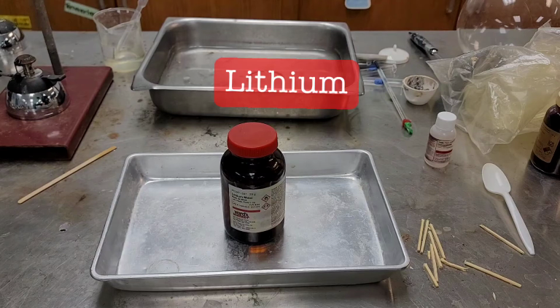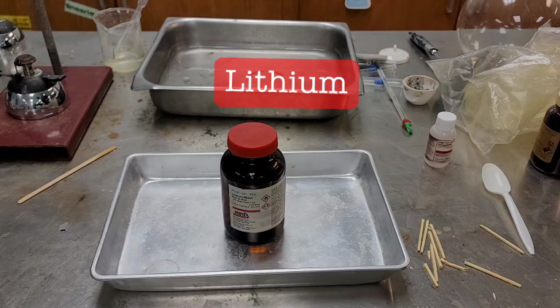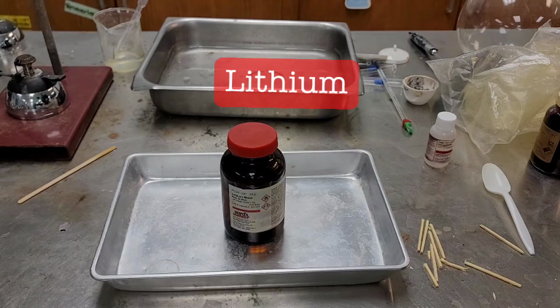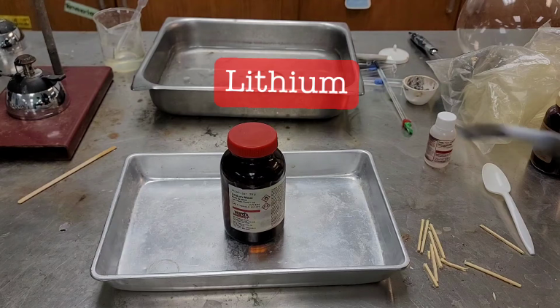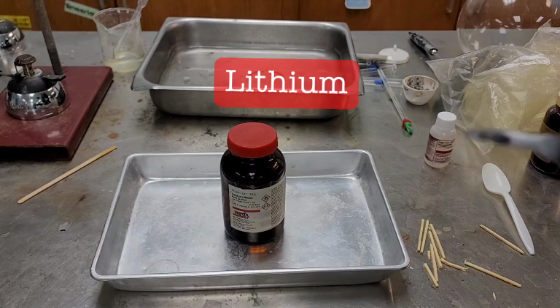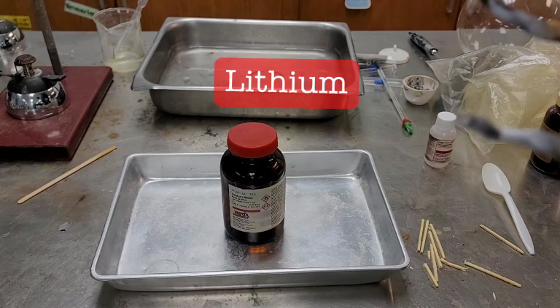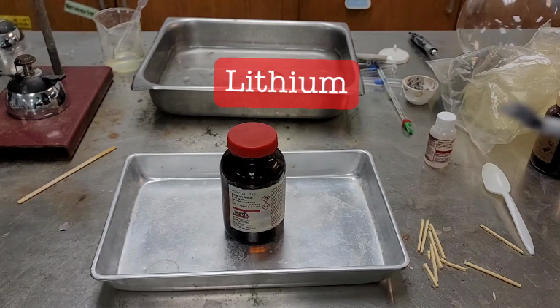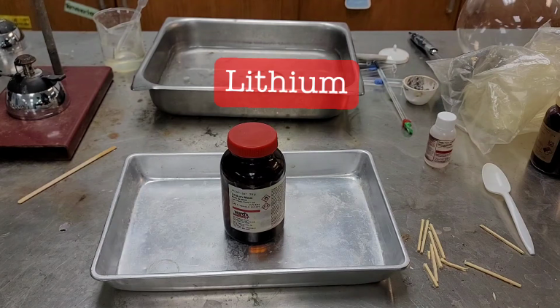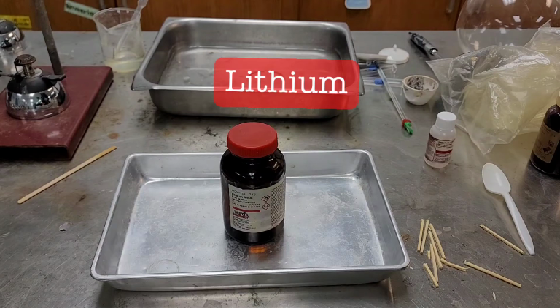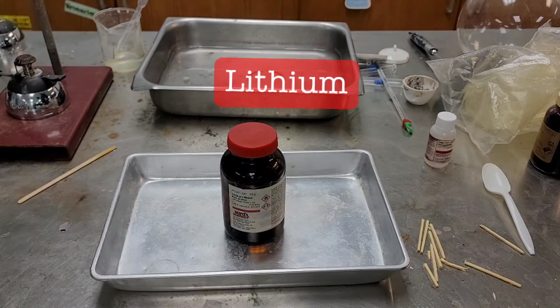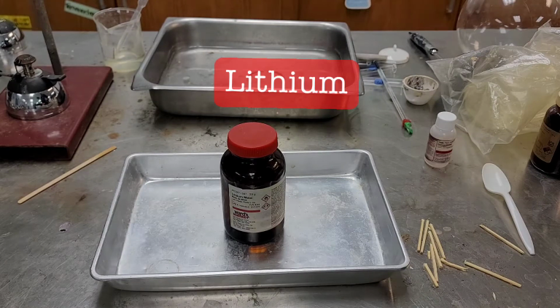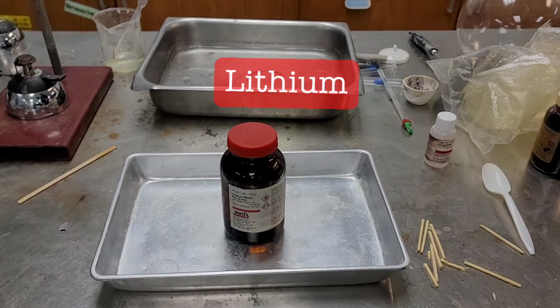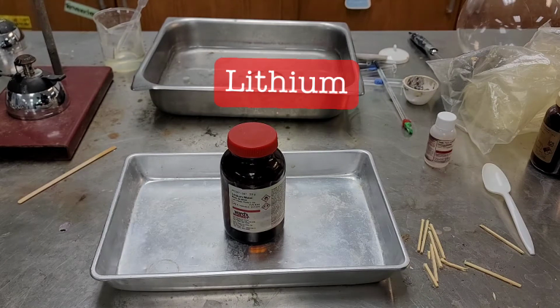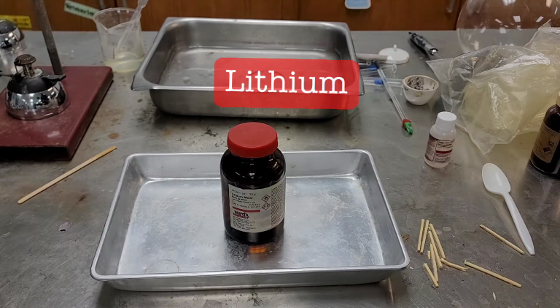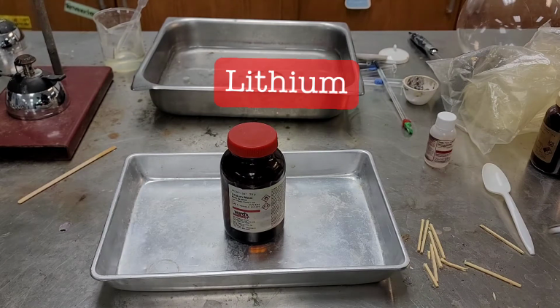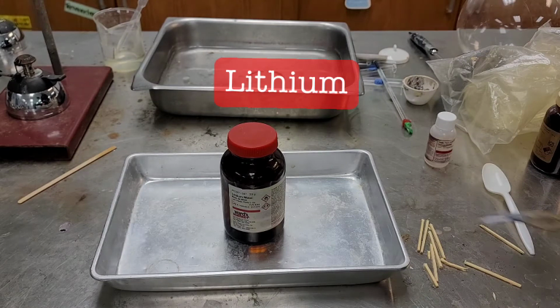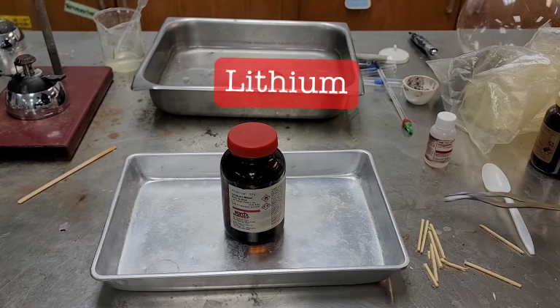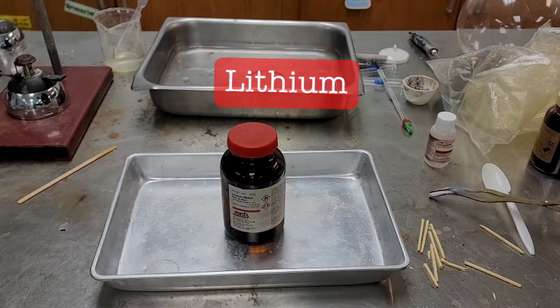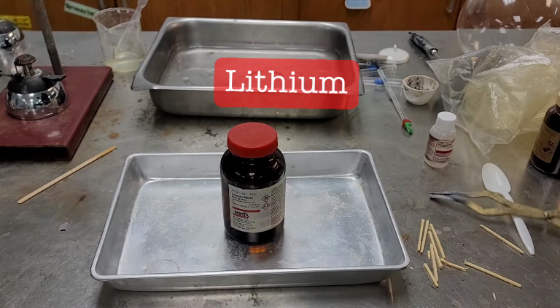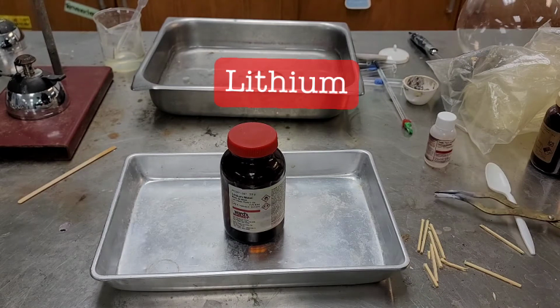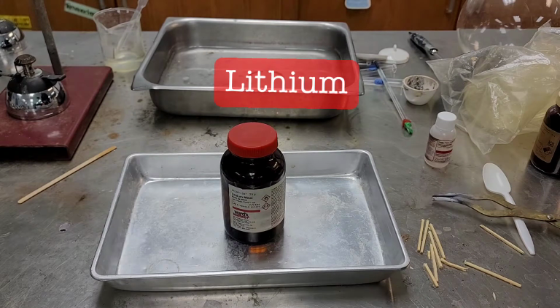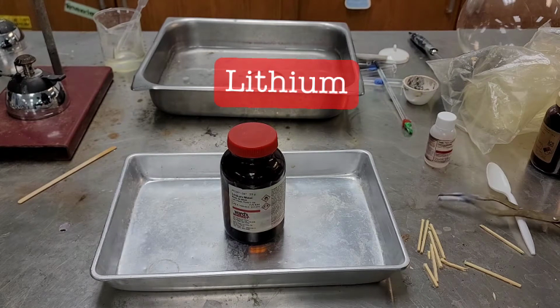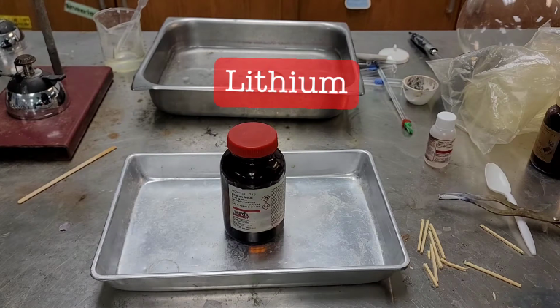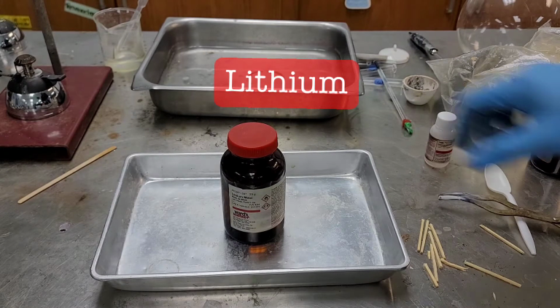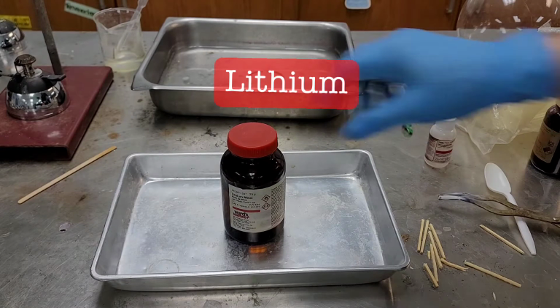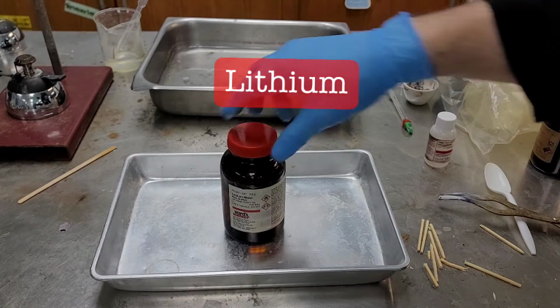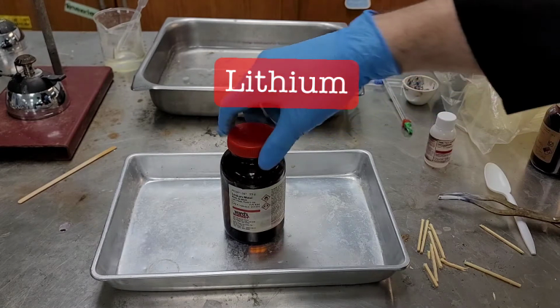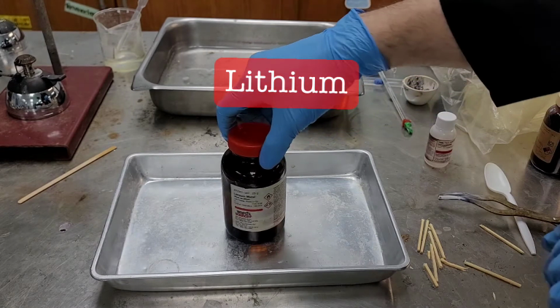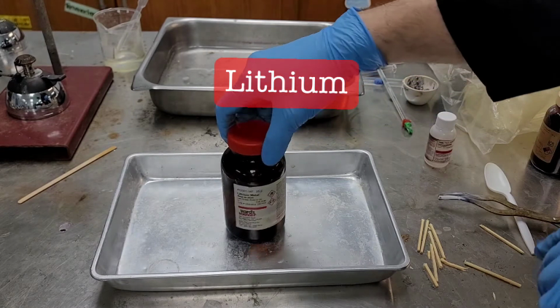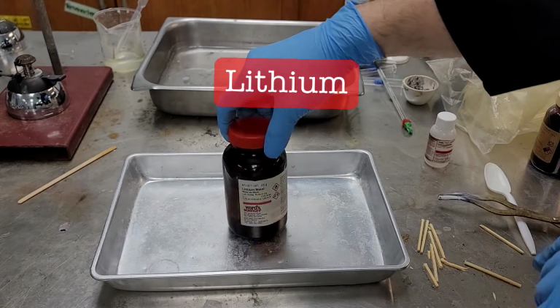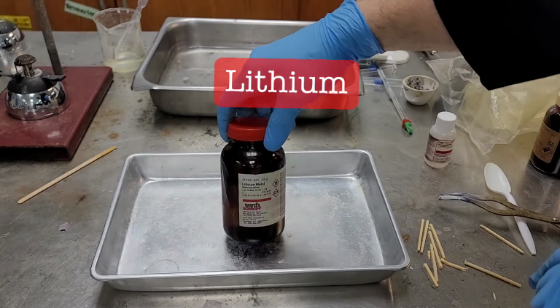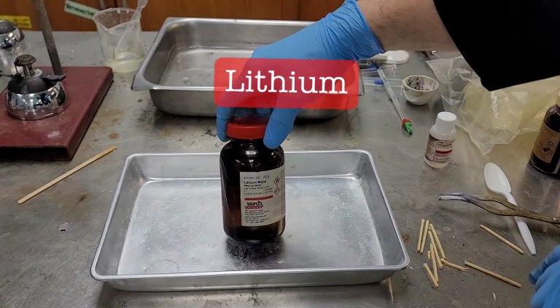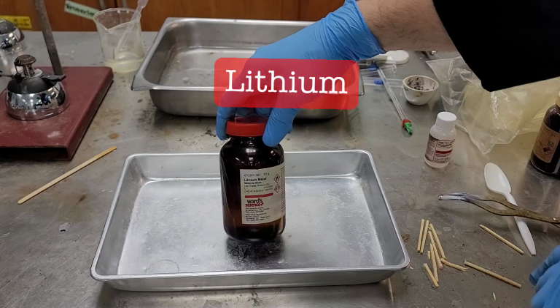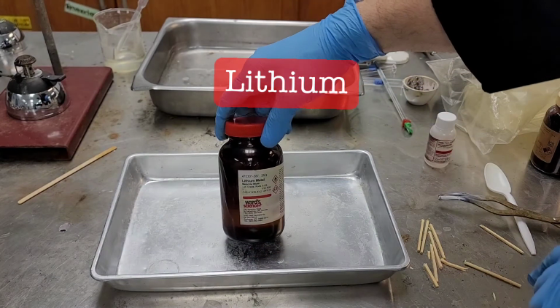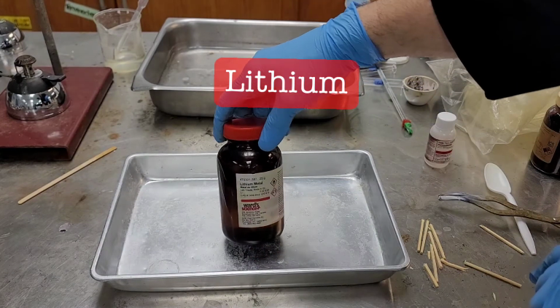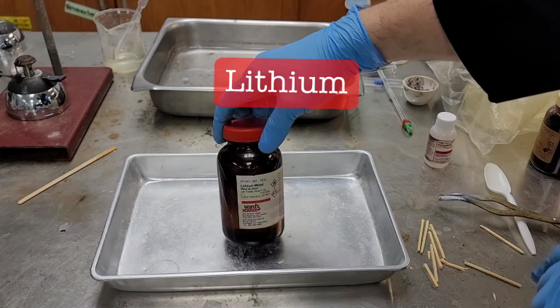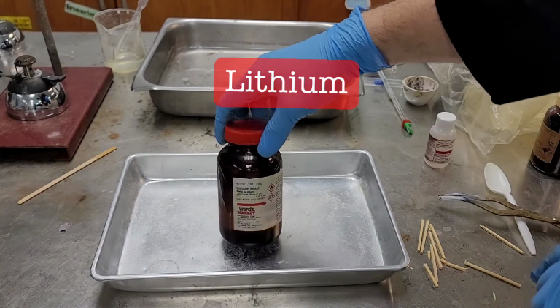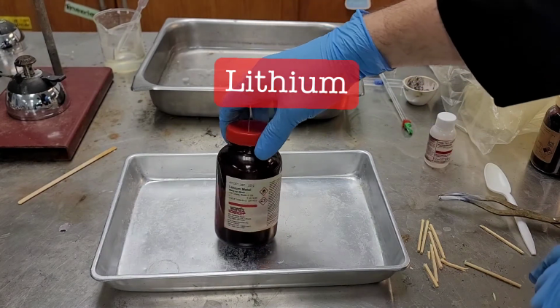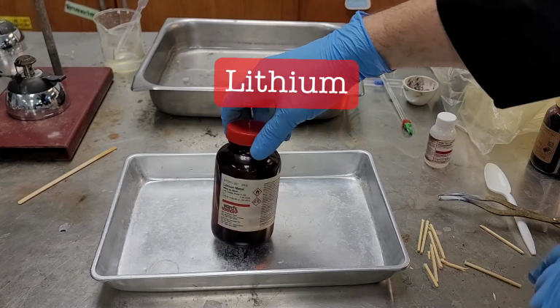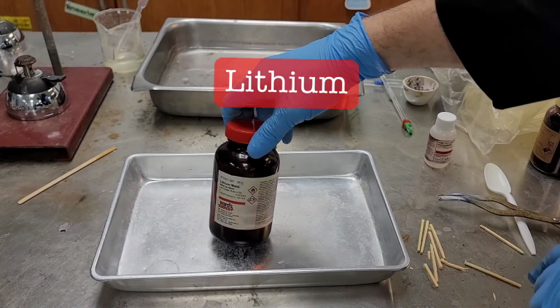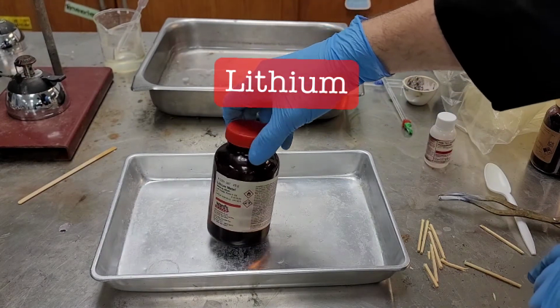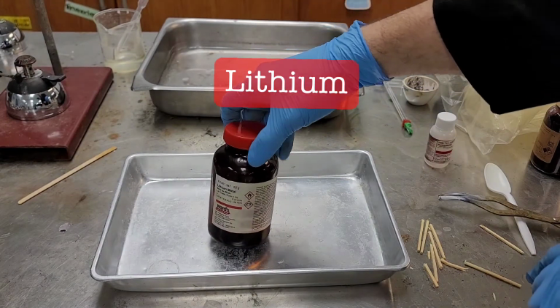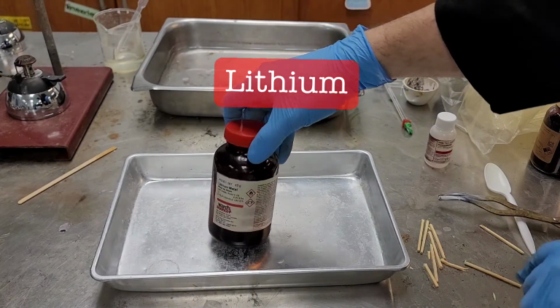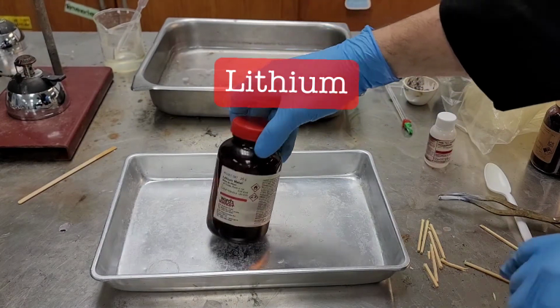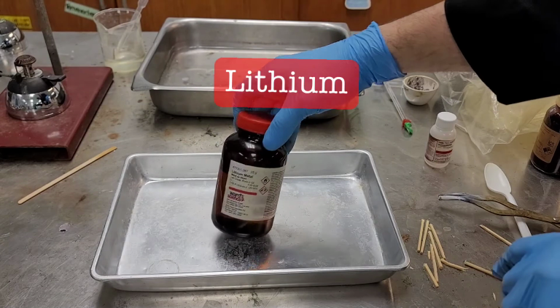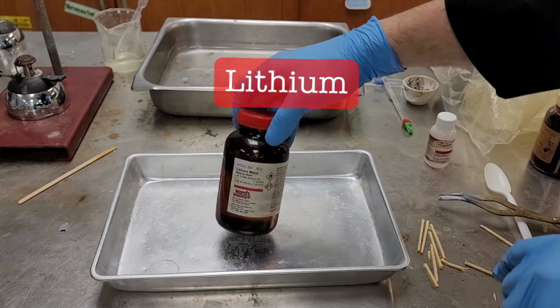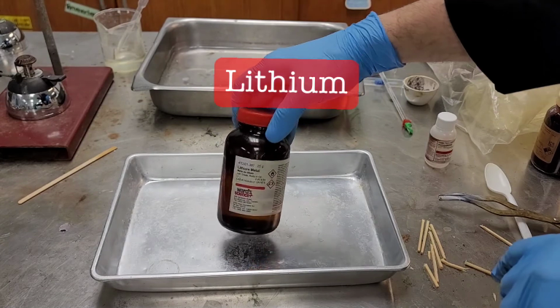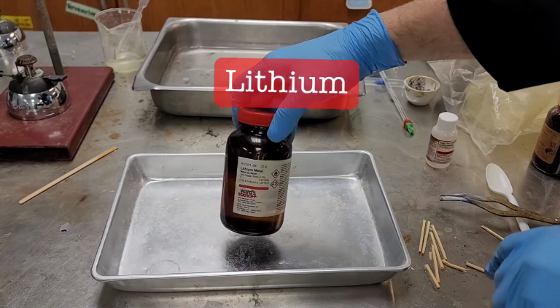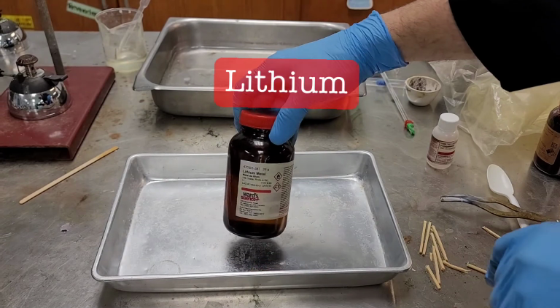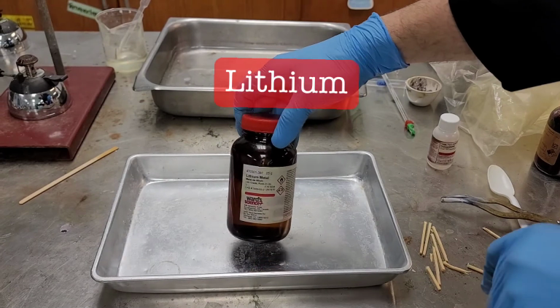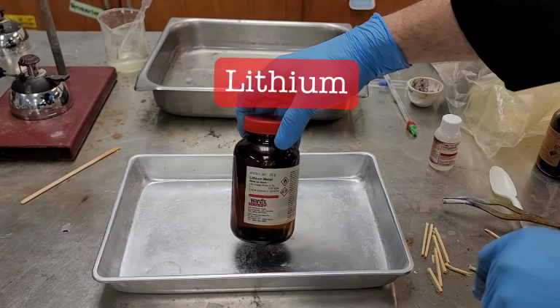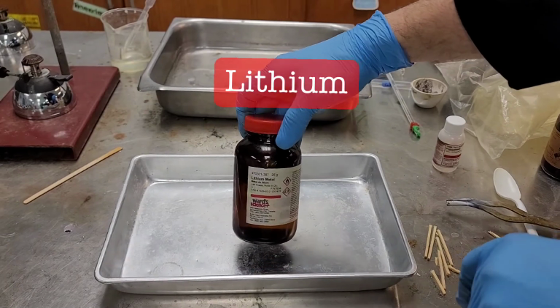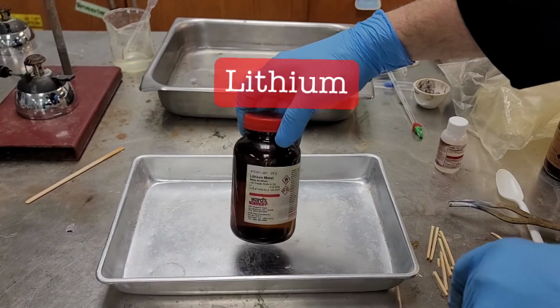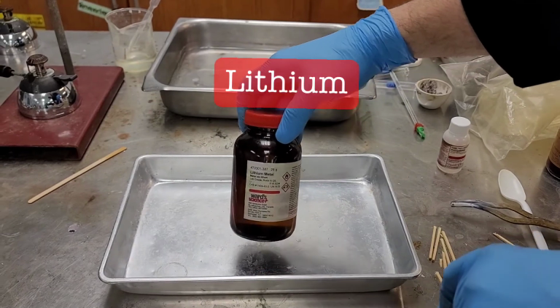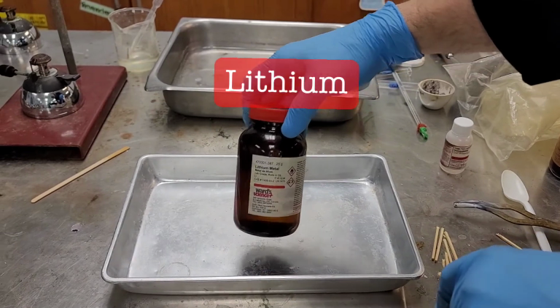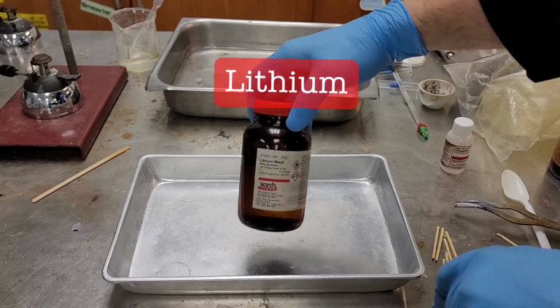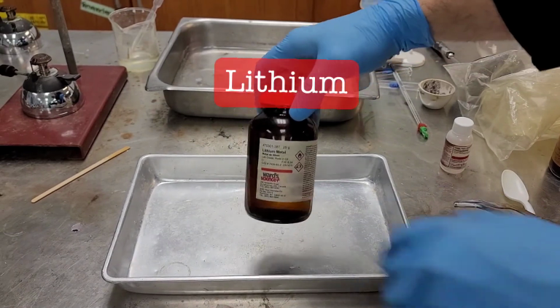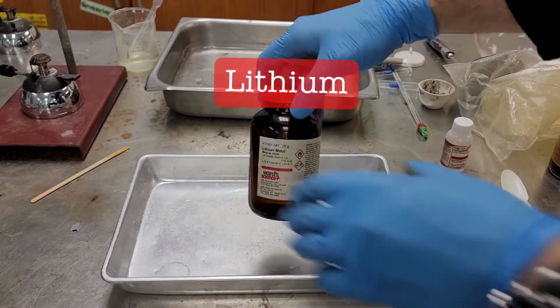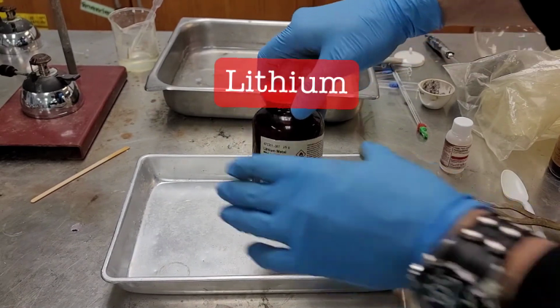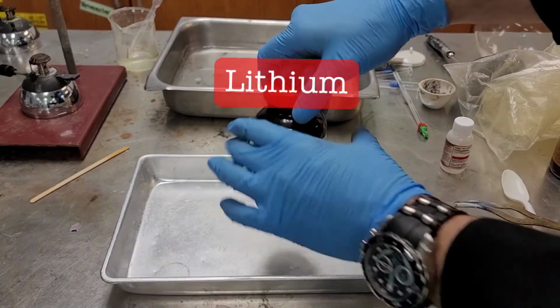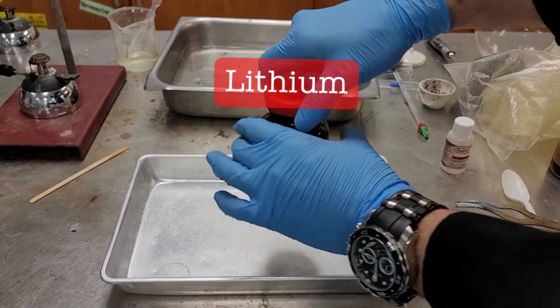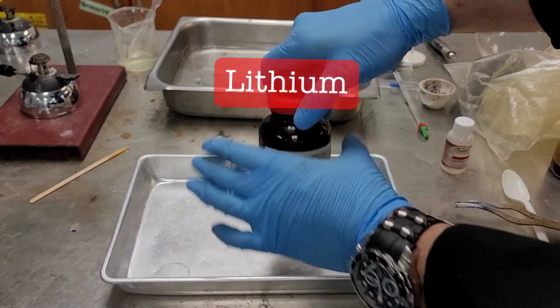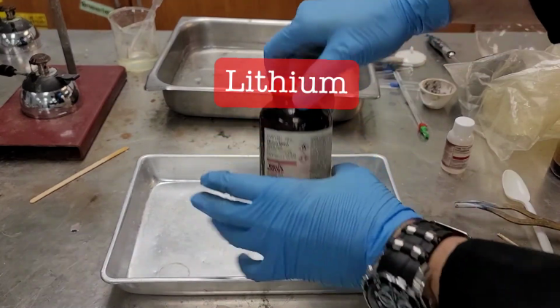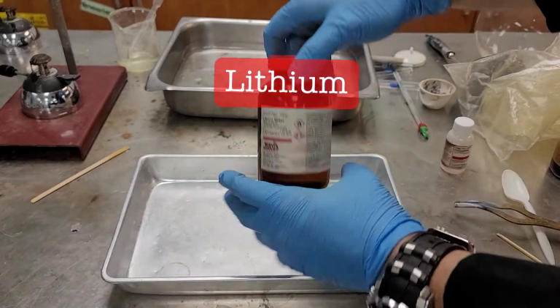I've got to be really careful with lithium, so let me show you something. Lithium is actually kept under oil.